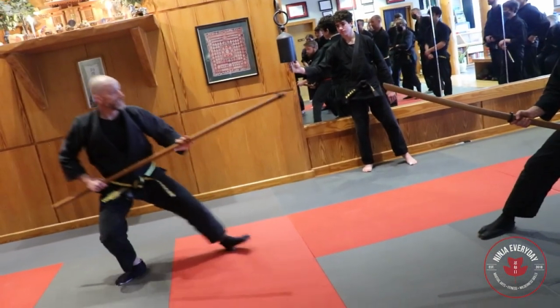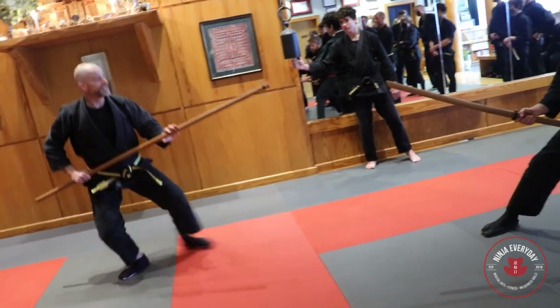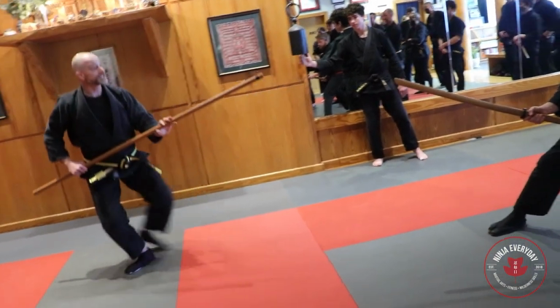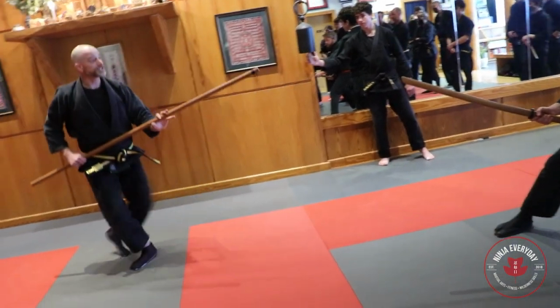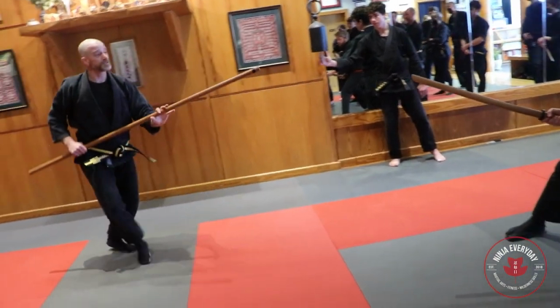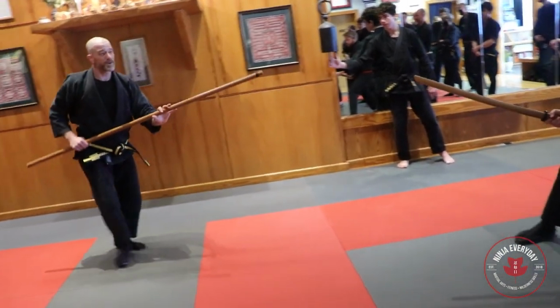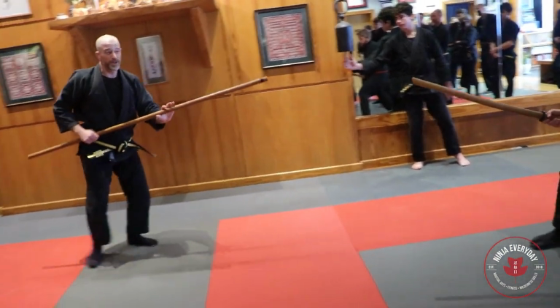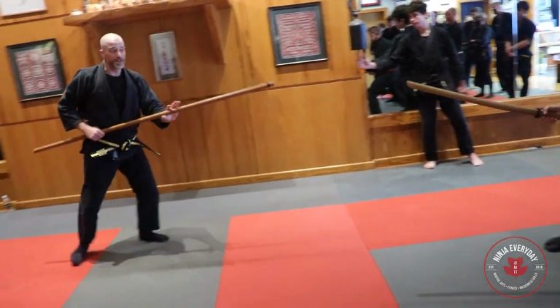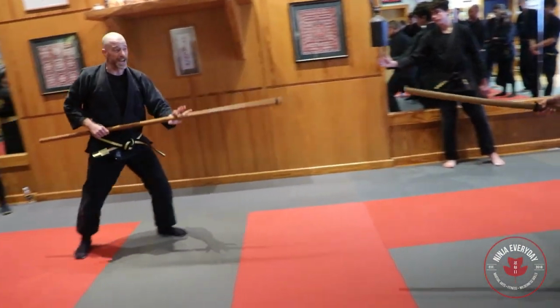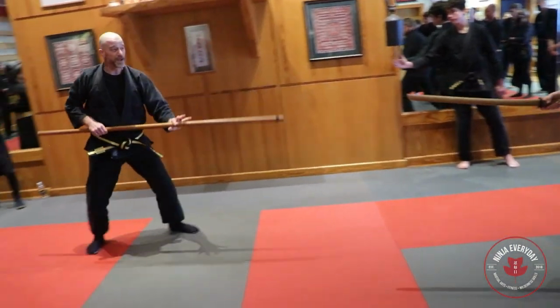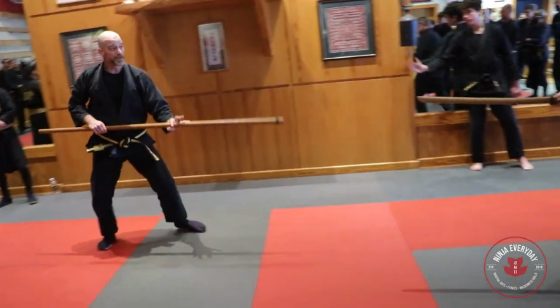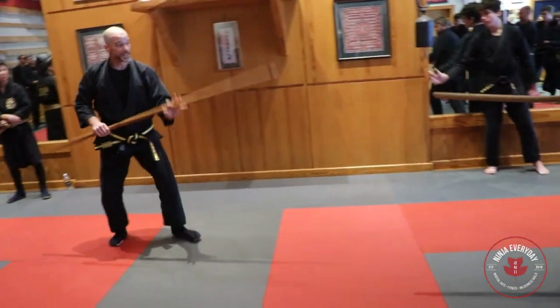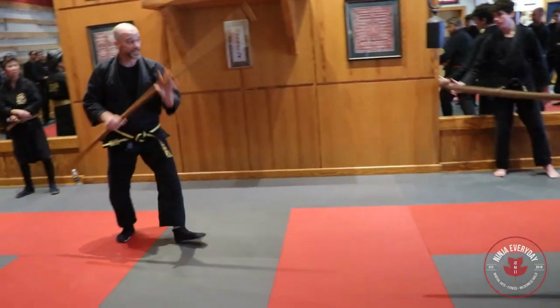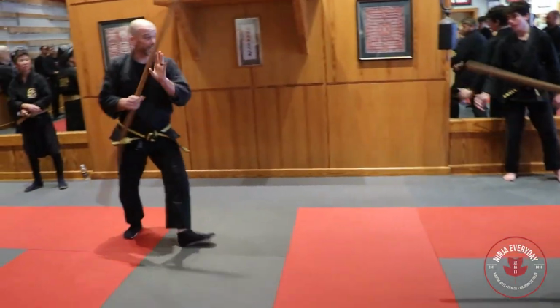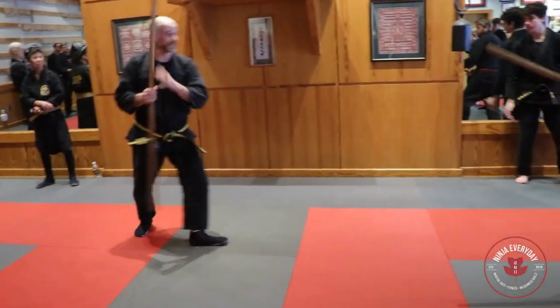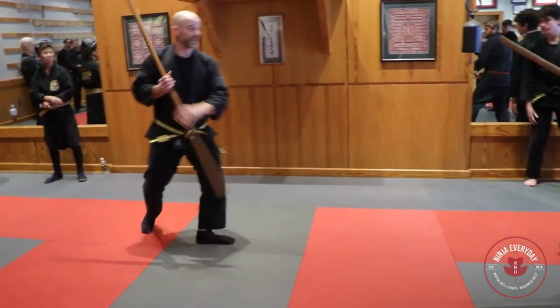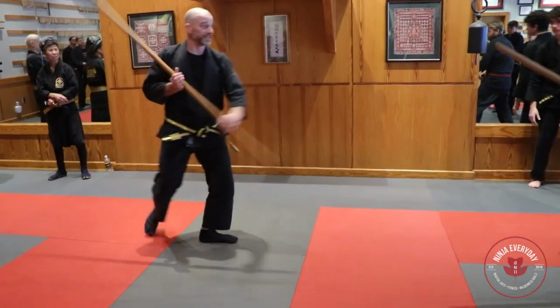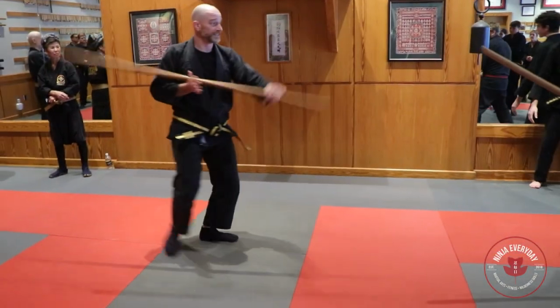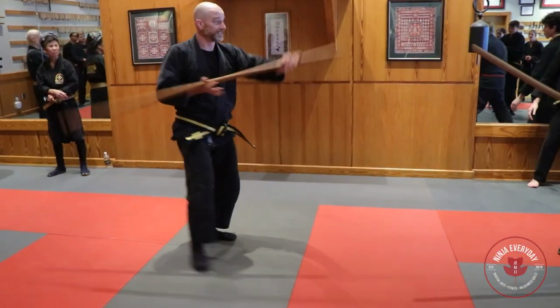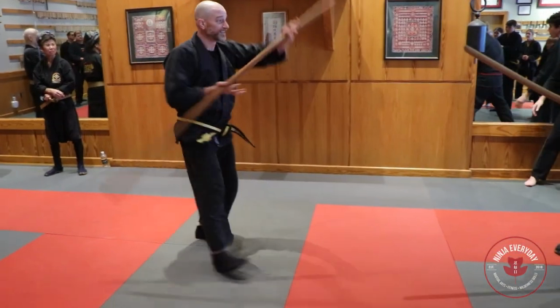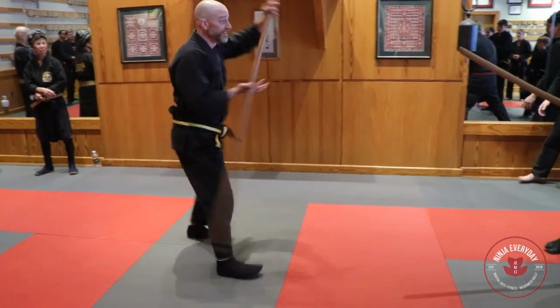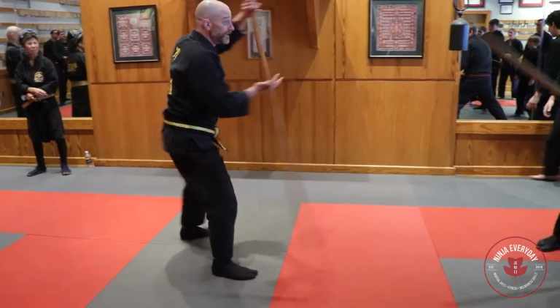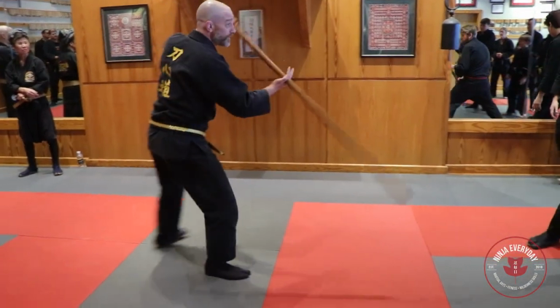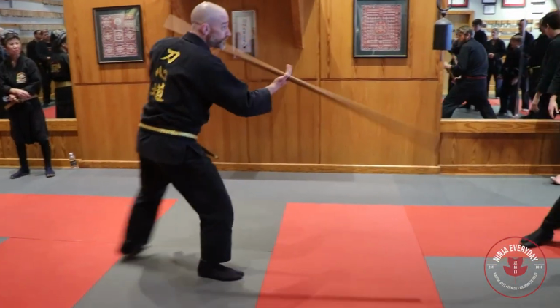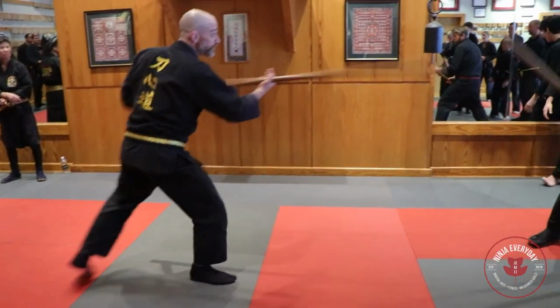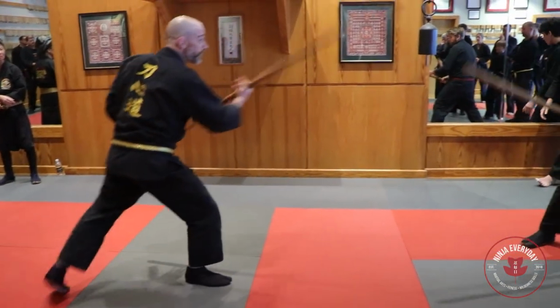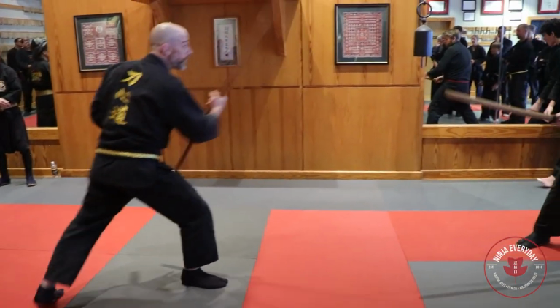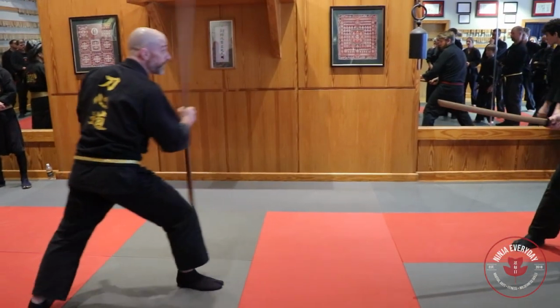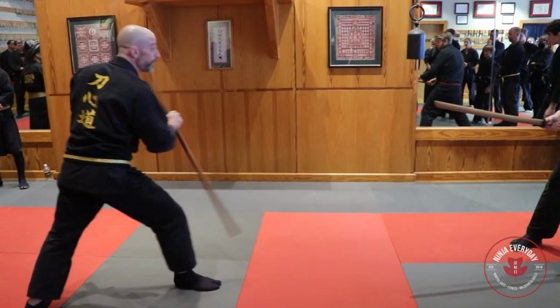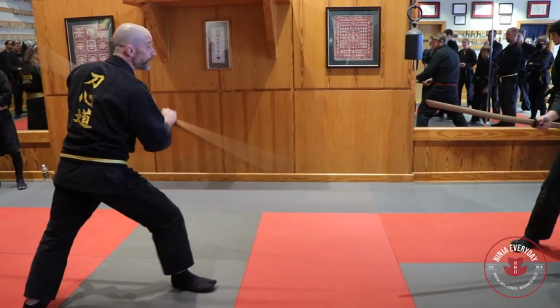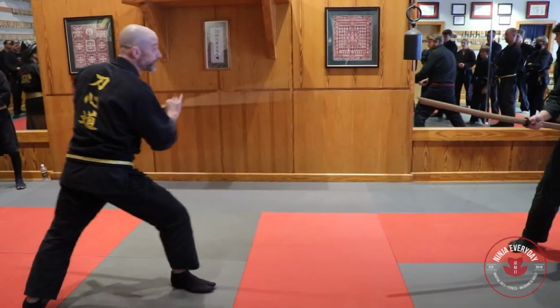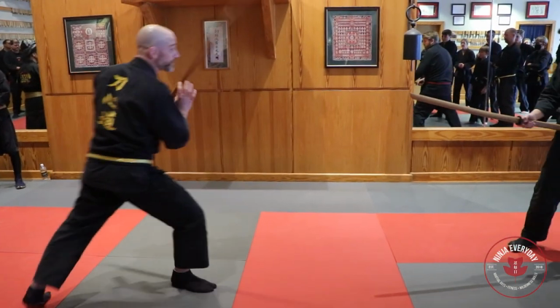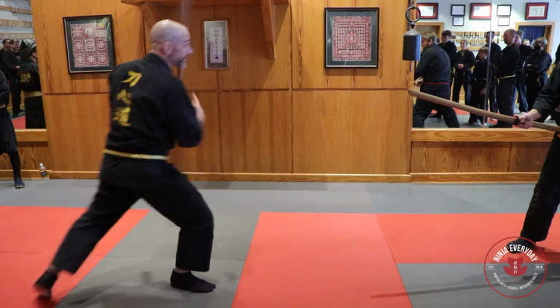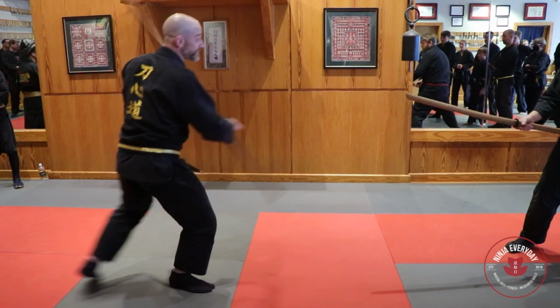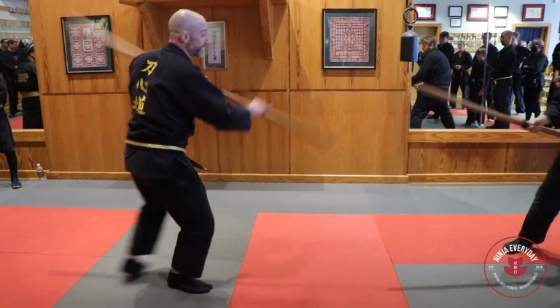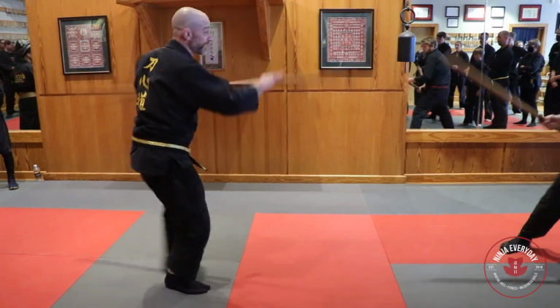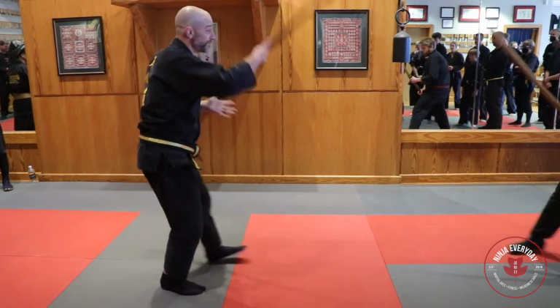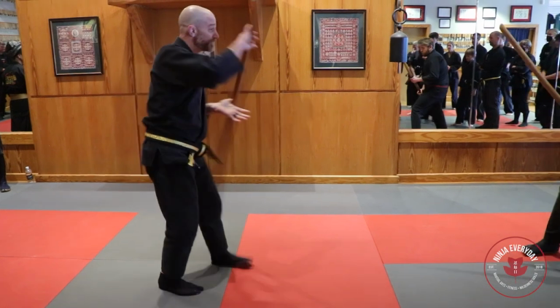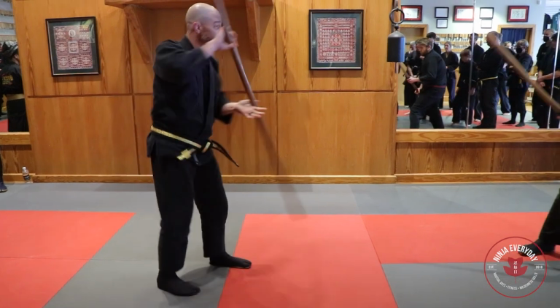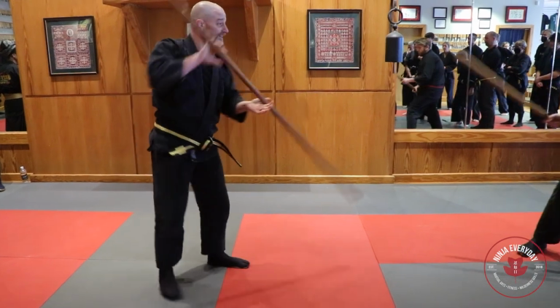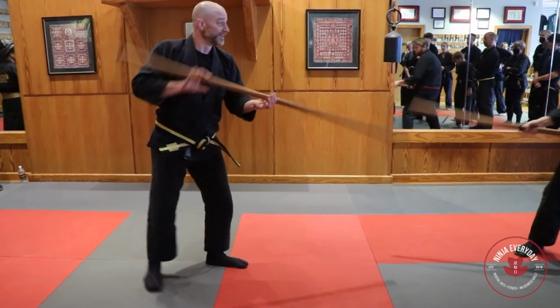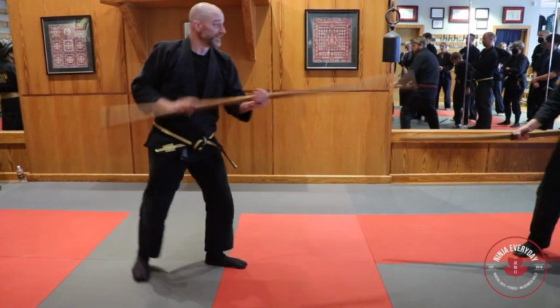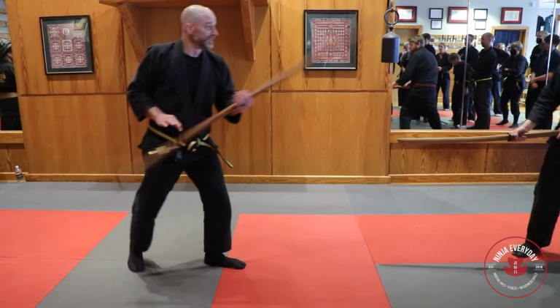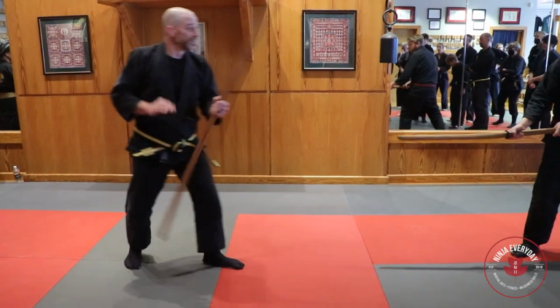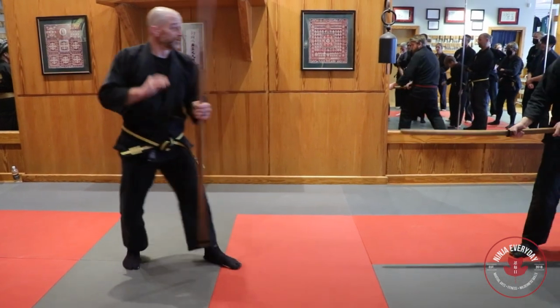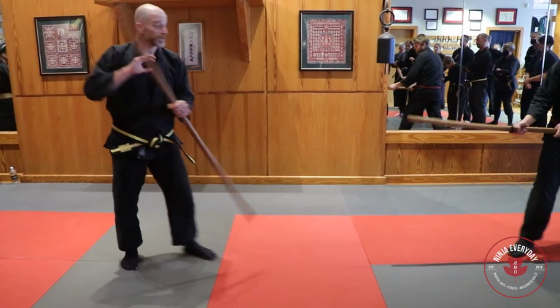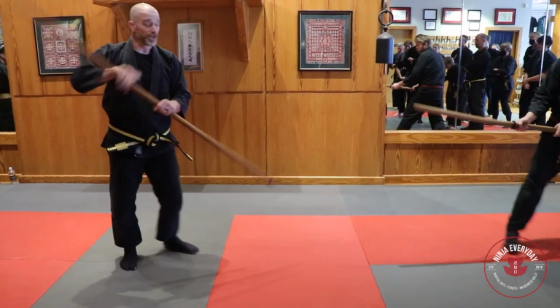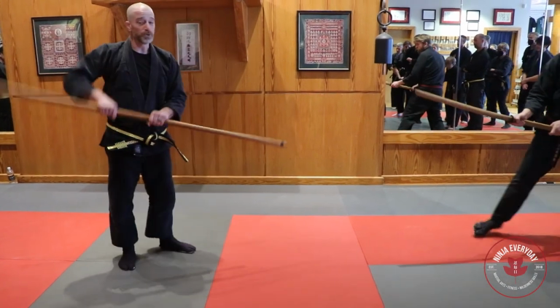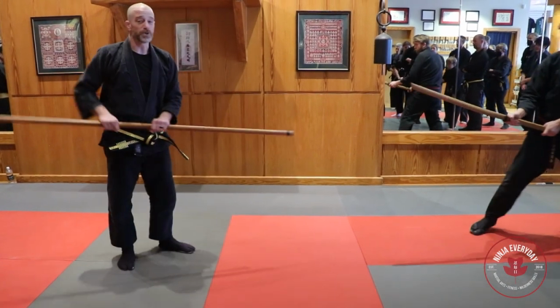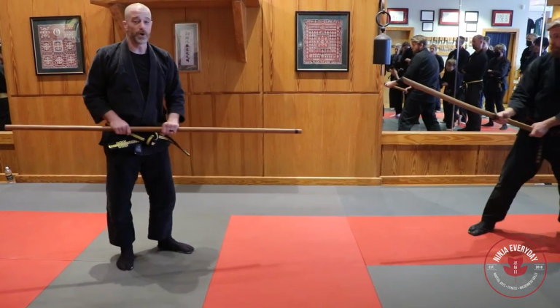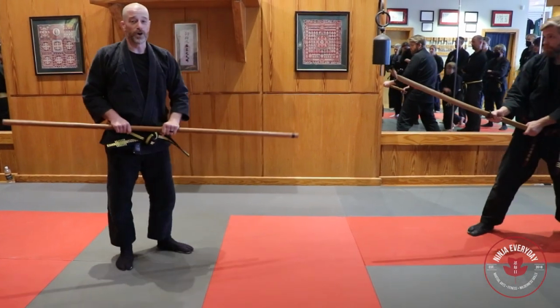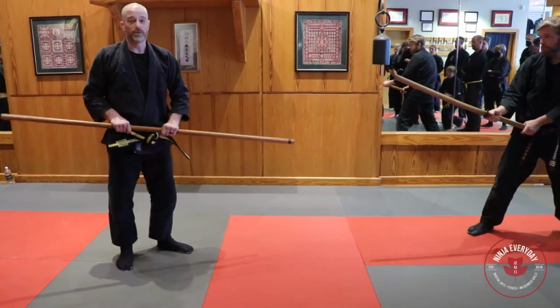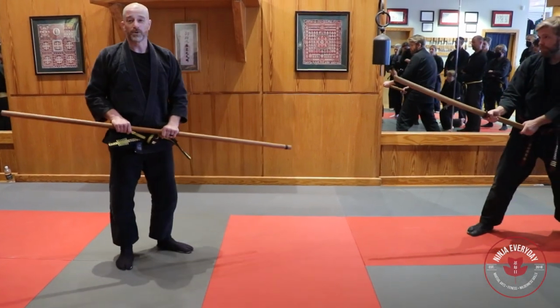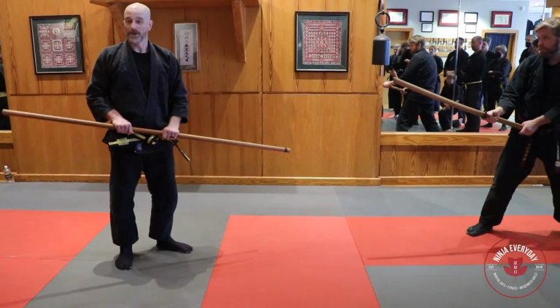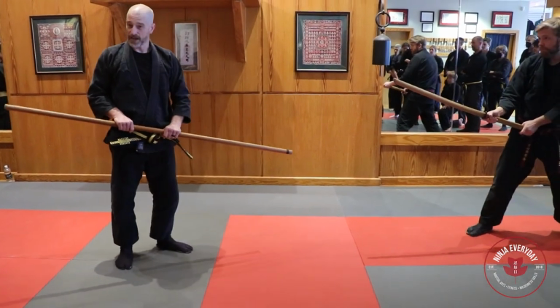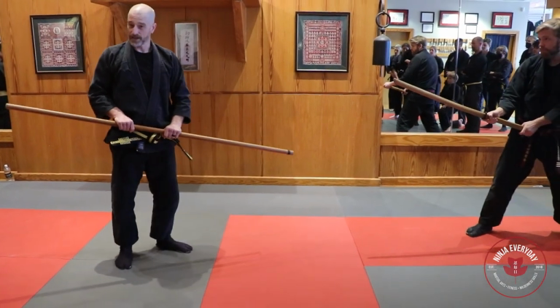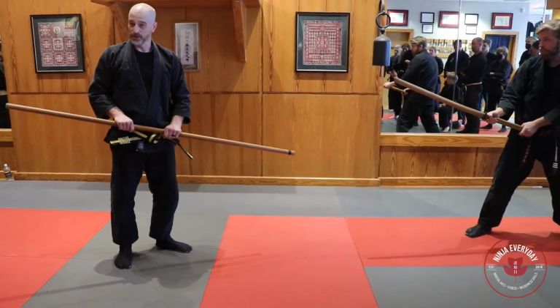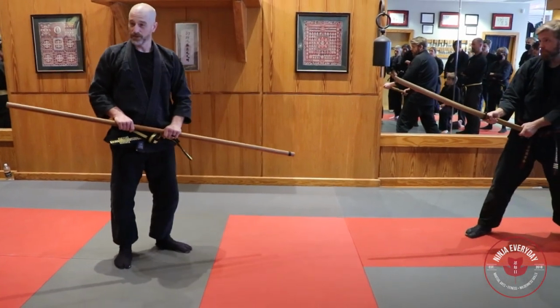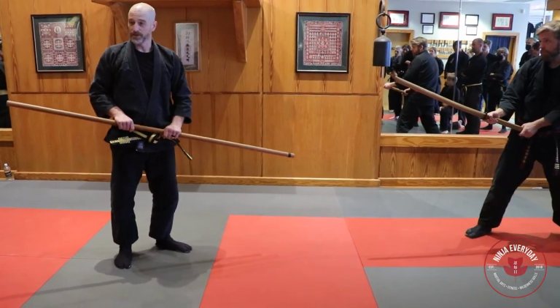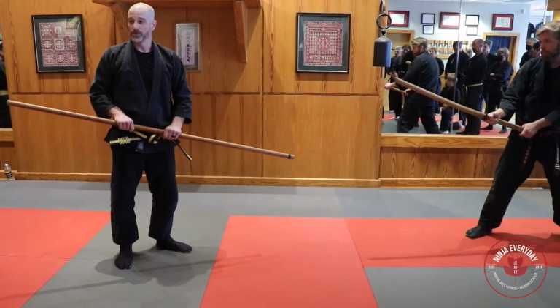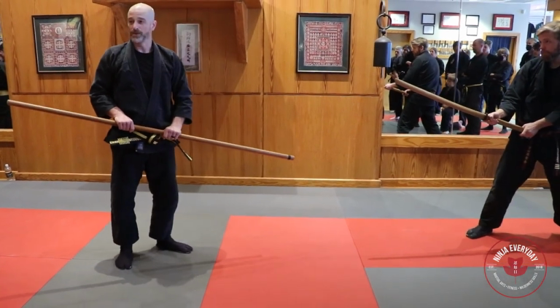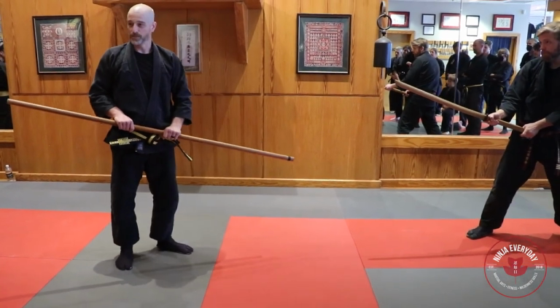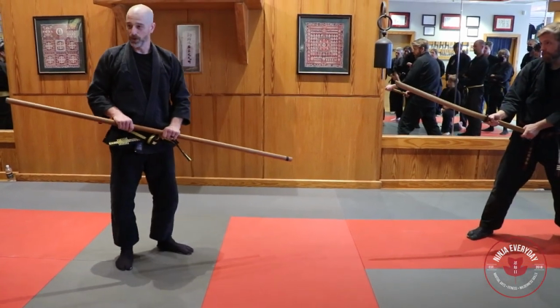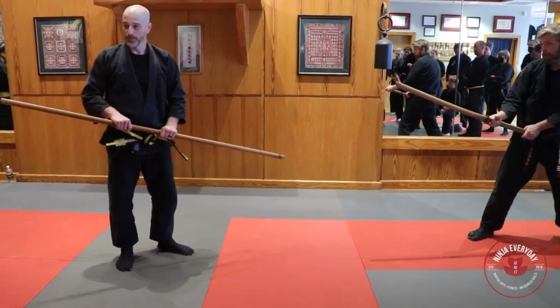This is the name of this kata: Goho no Kata. We're going to do Goho but we're not going to do it with the bo.